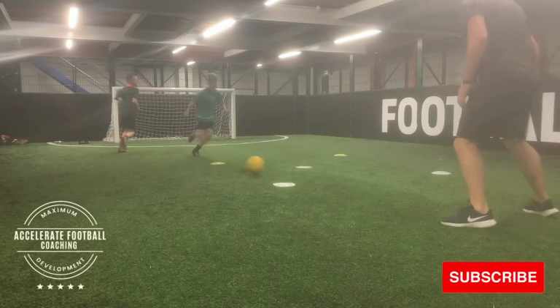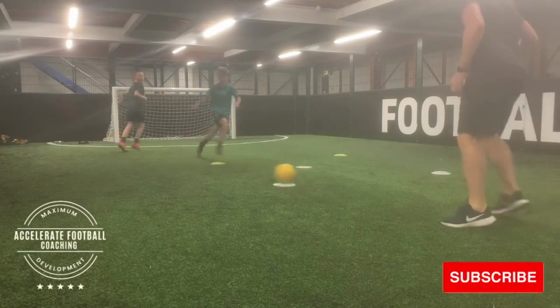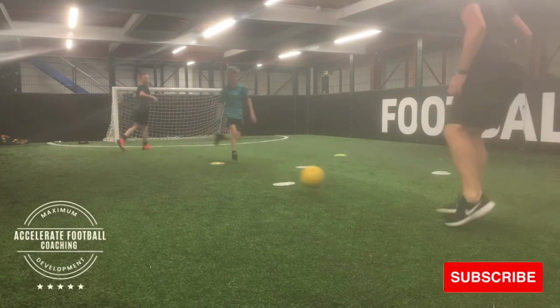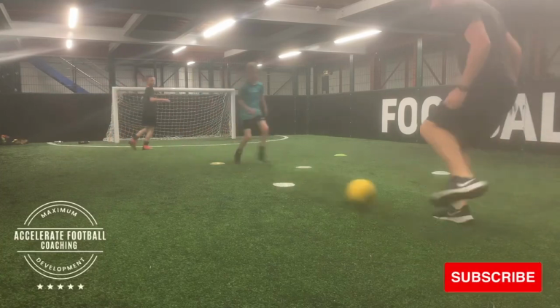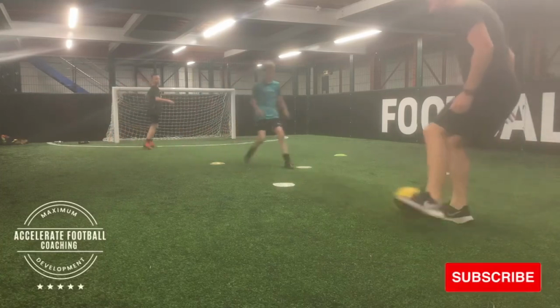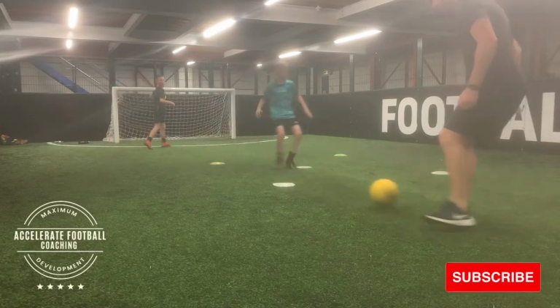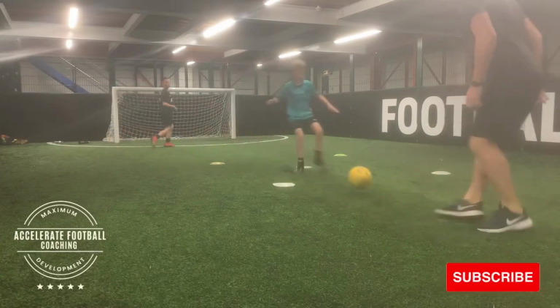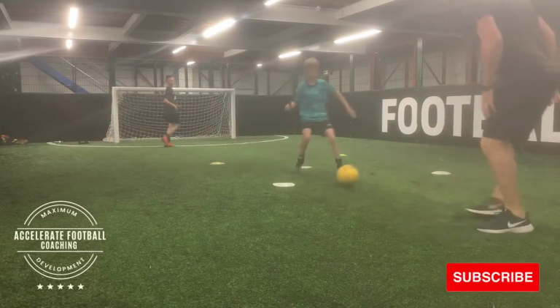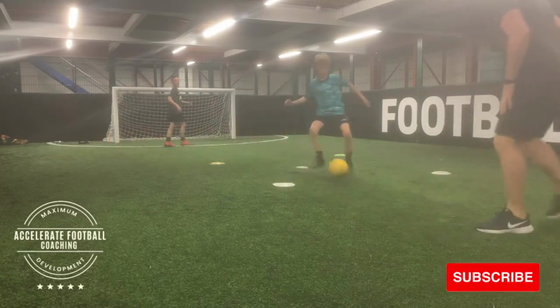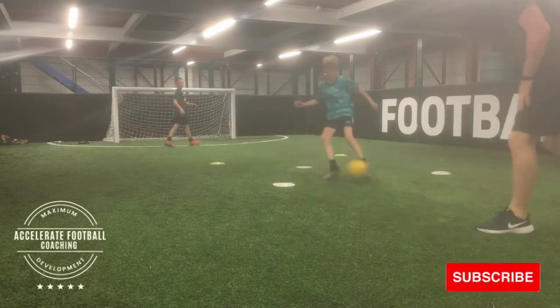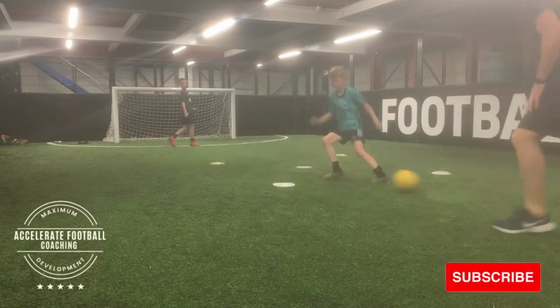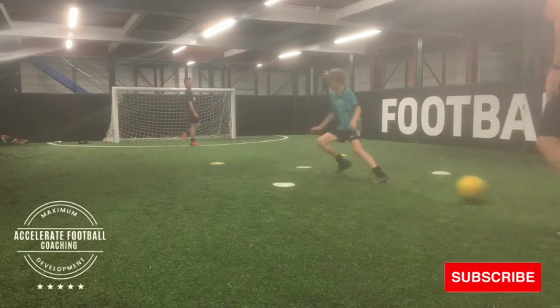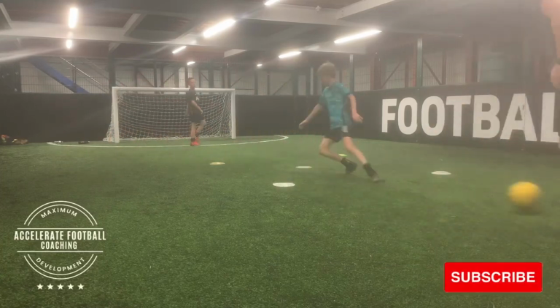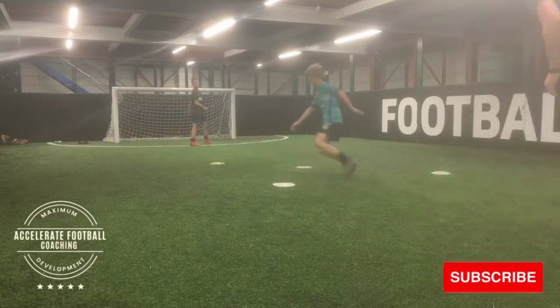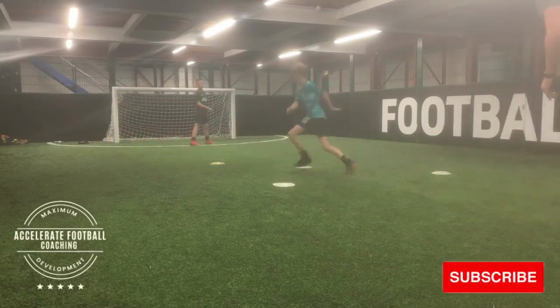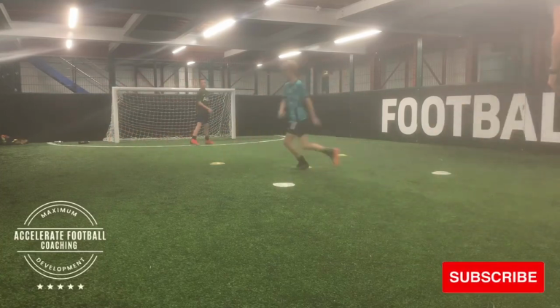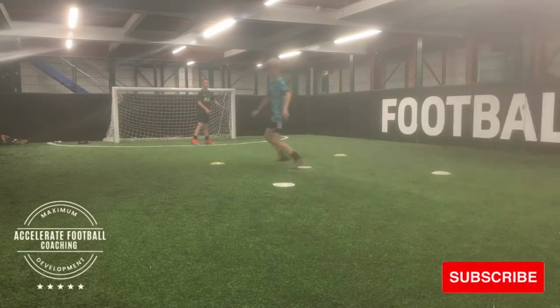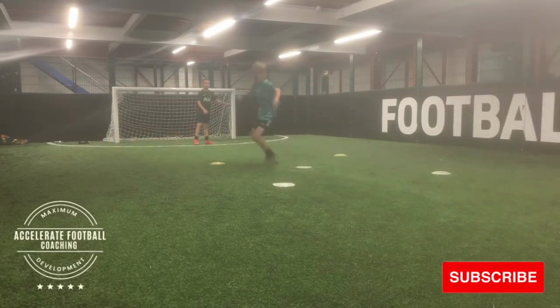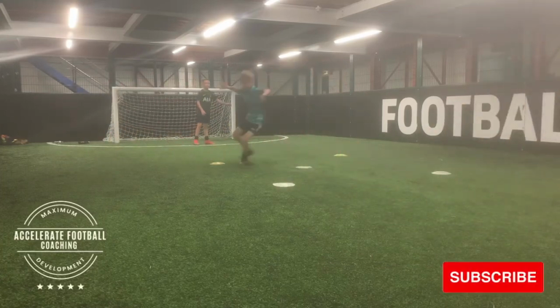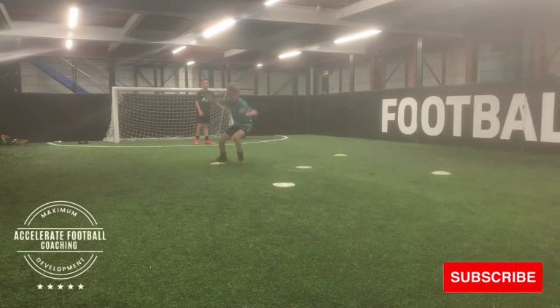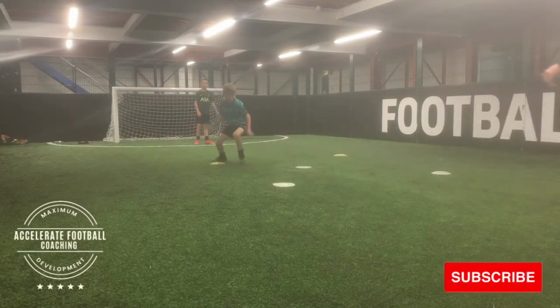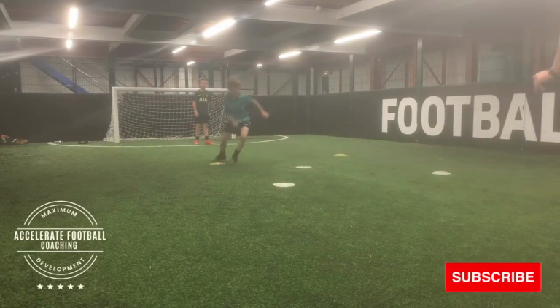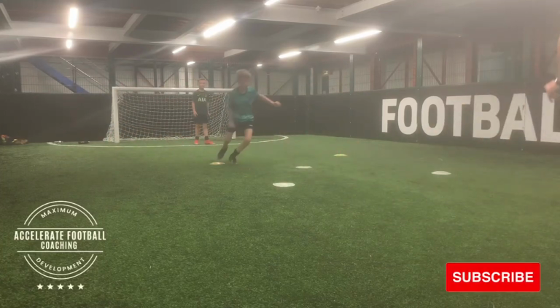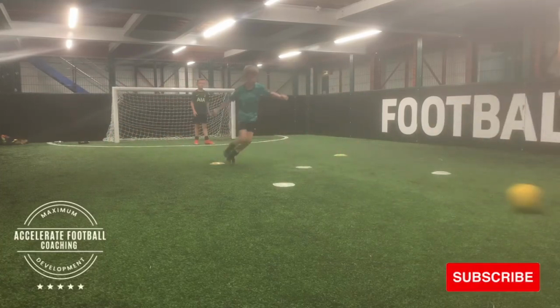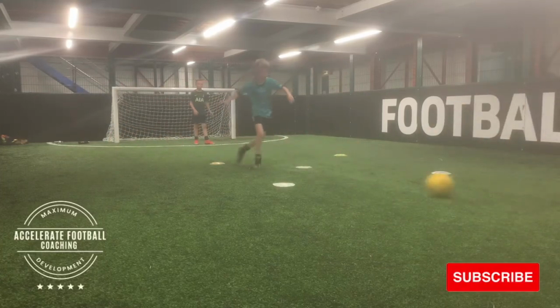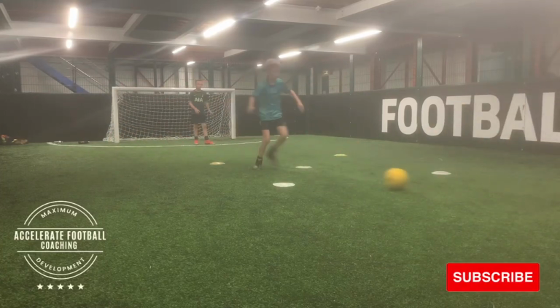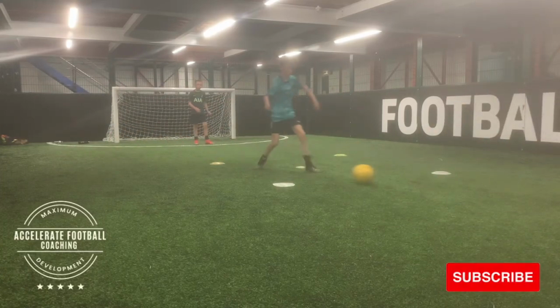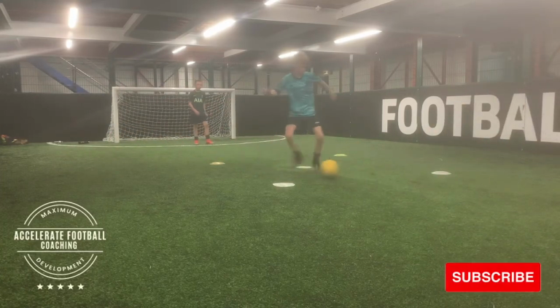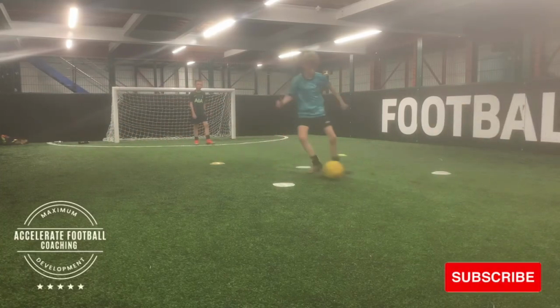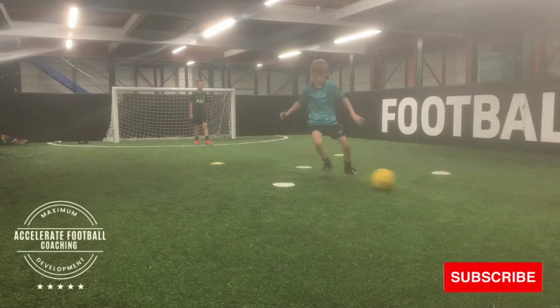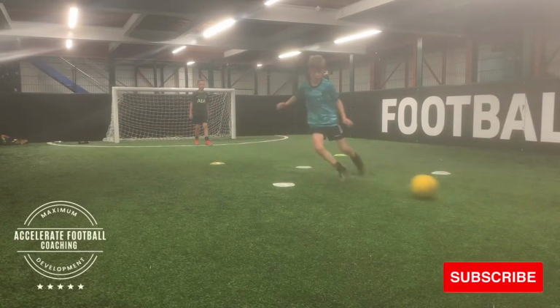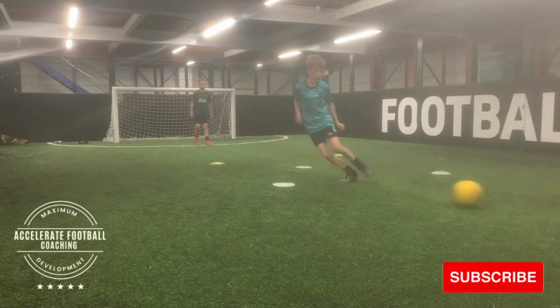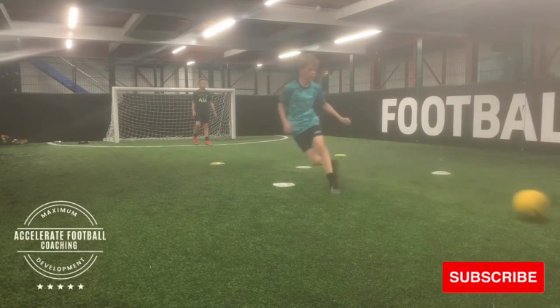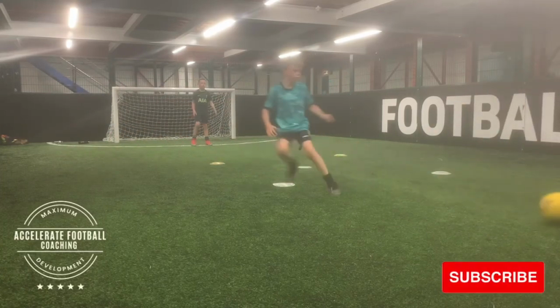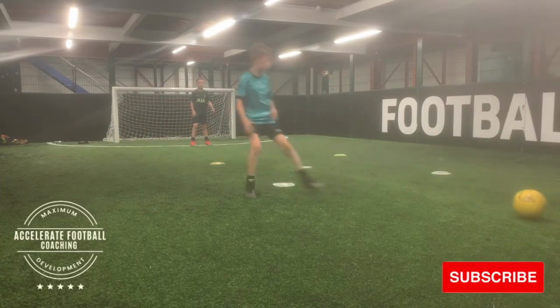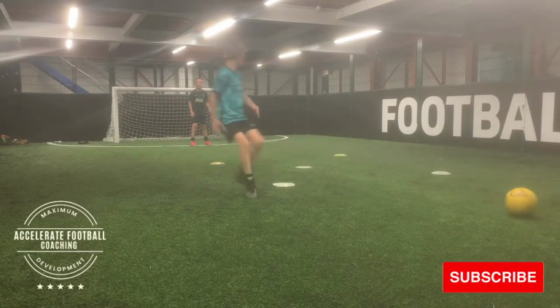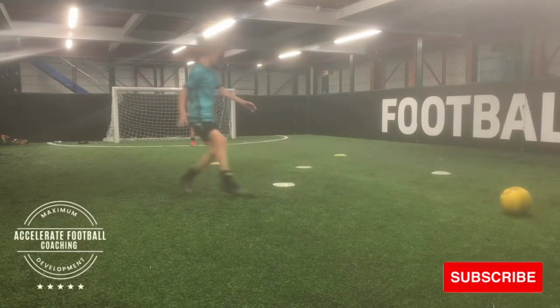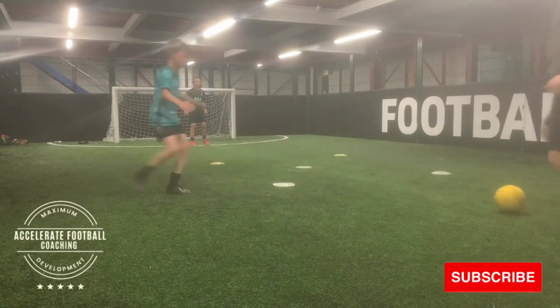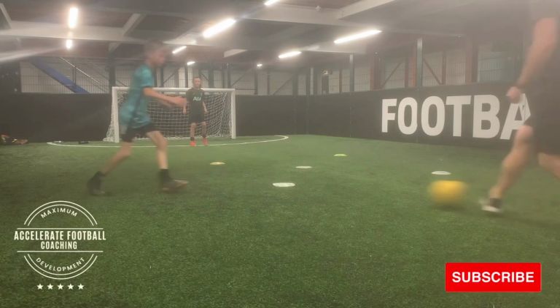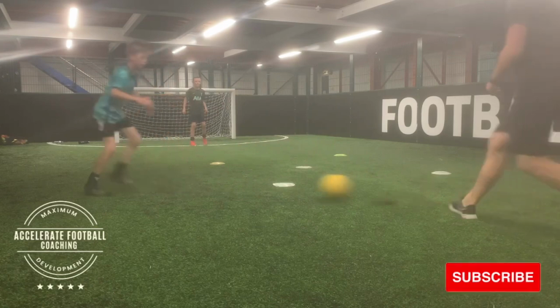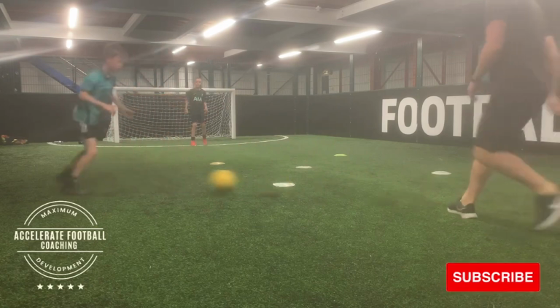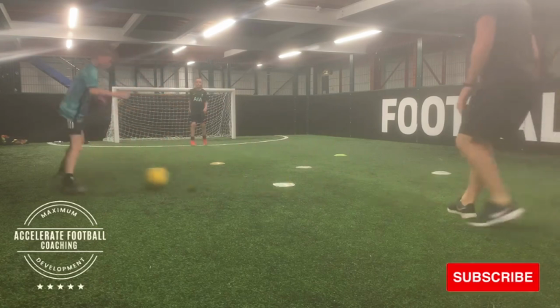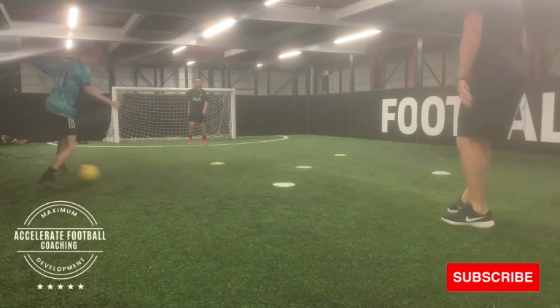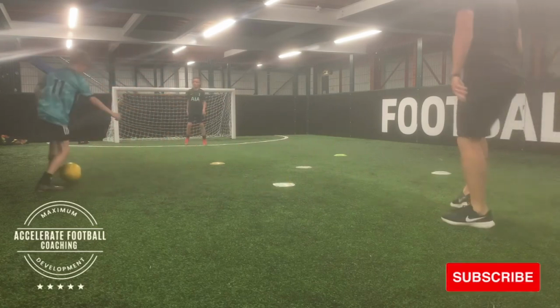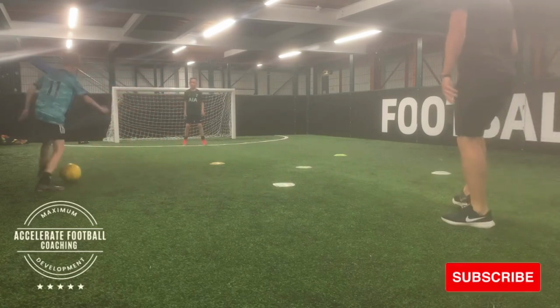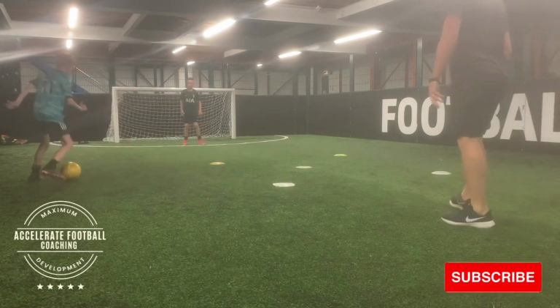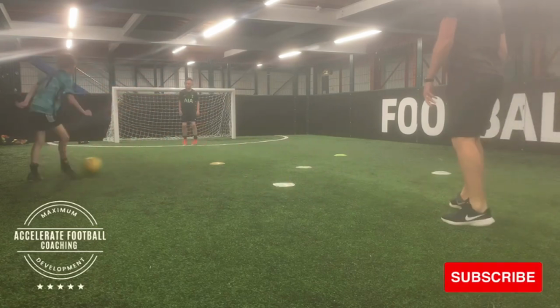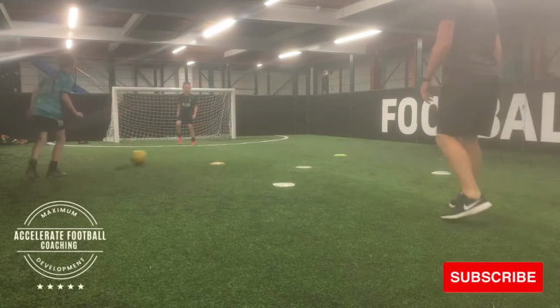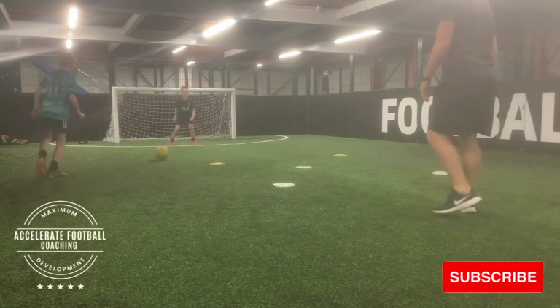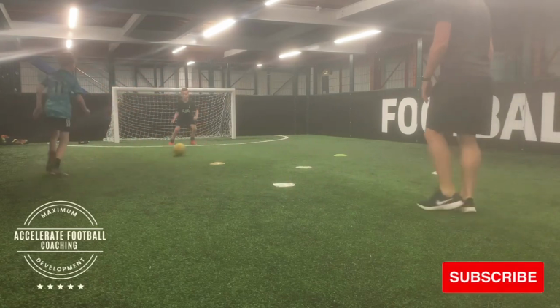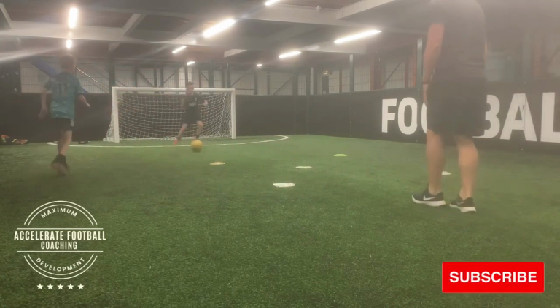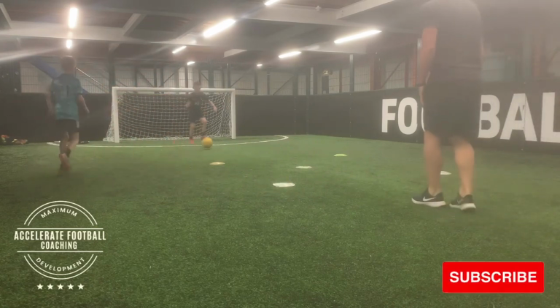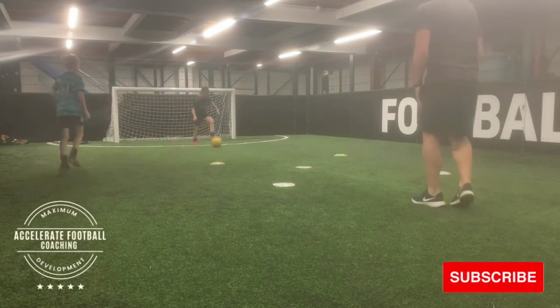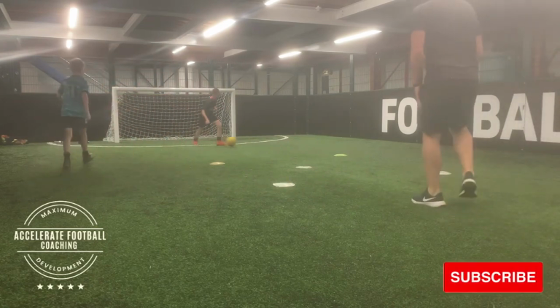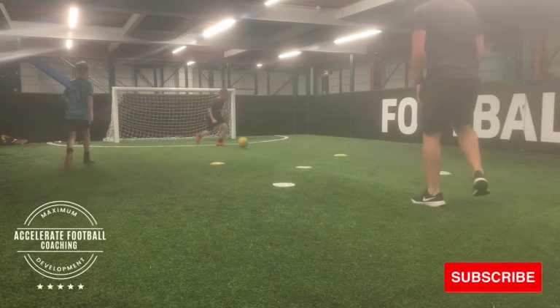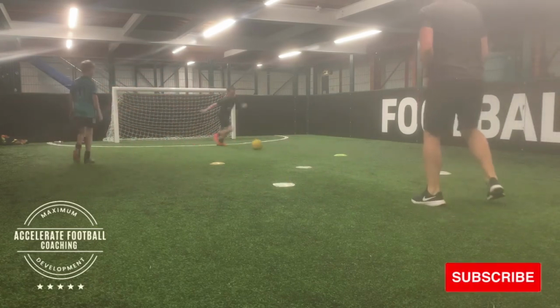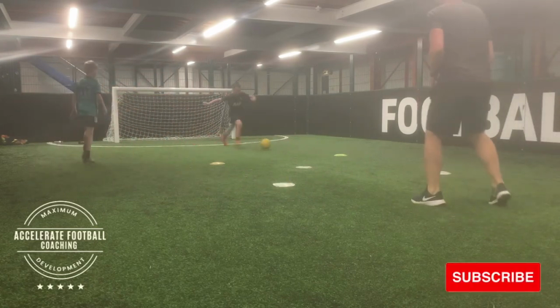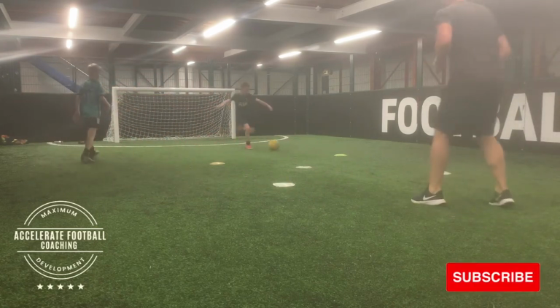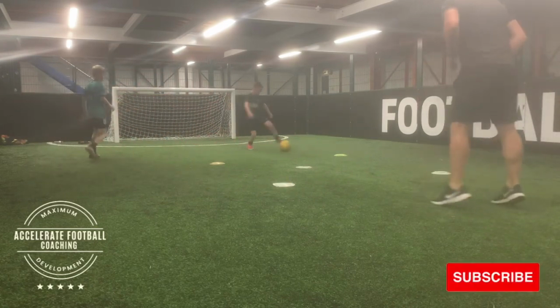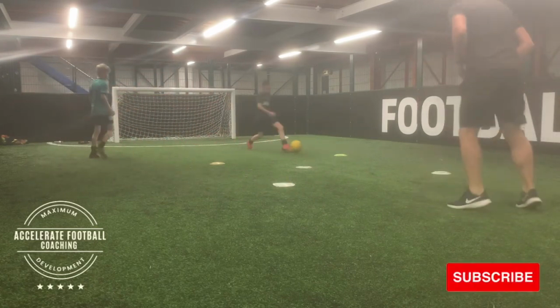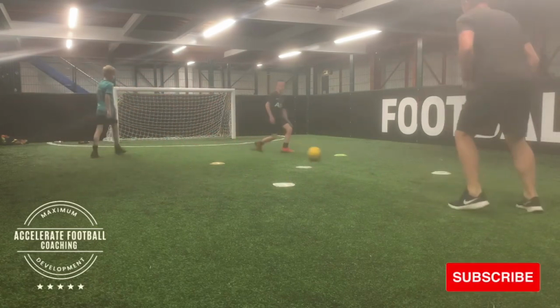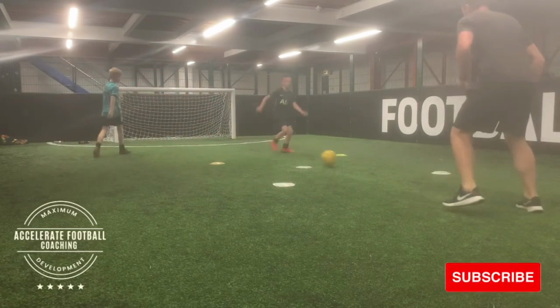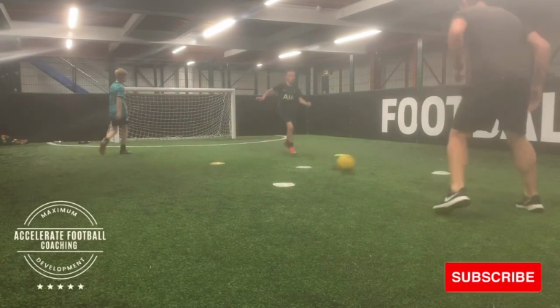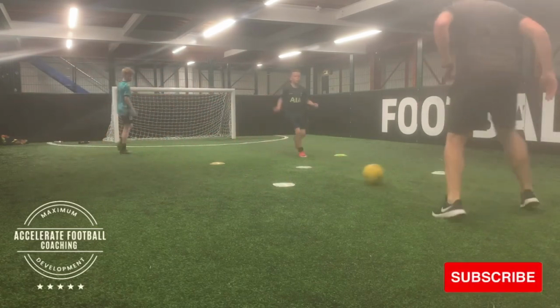Here we go, another voiceover video. Two young players in this session: Ollie and Taylor. Taylor's playing now in the blue, Ollie's stepping into the drill here.